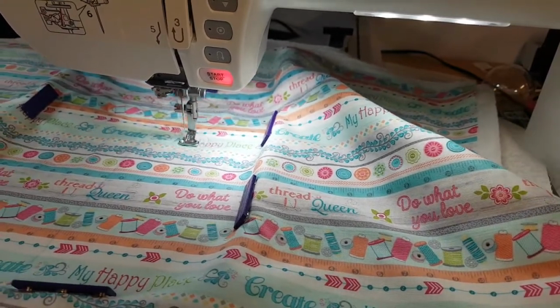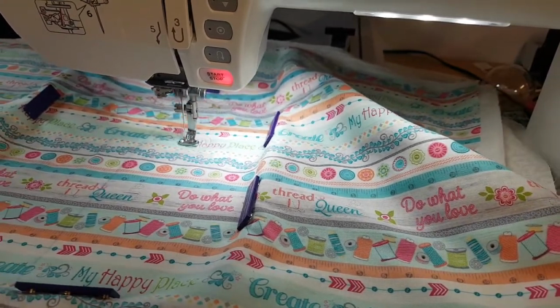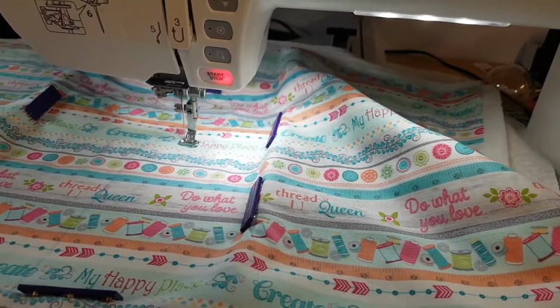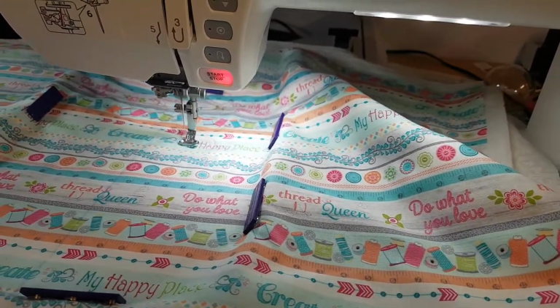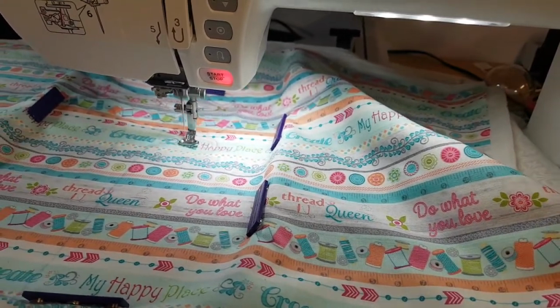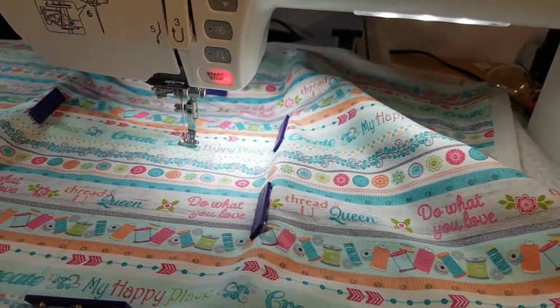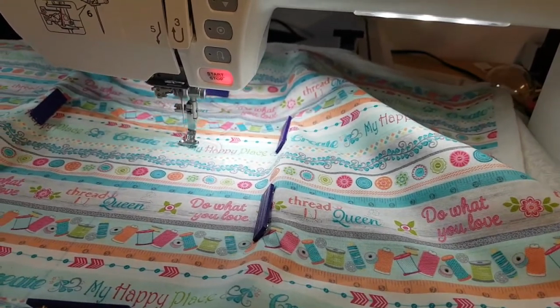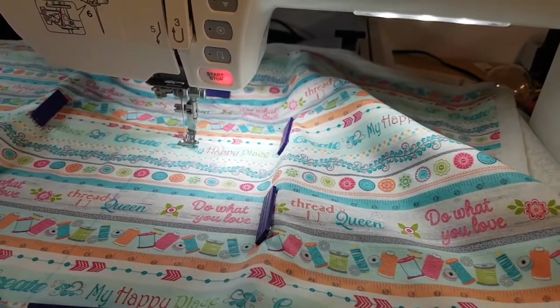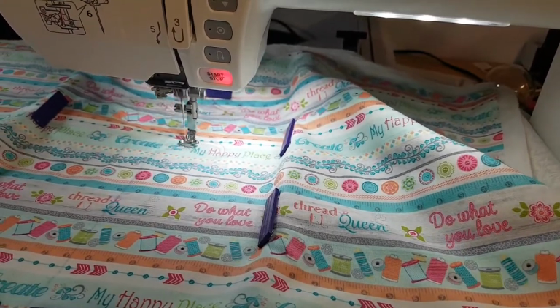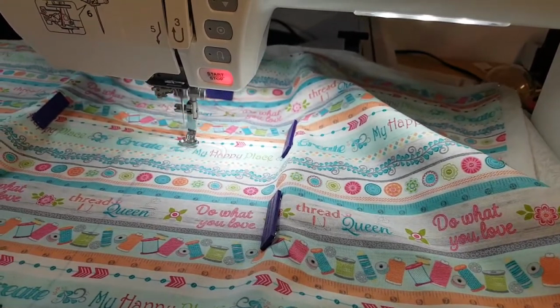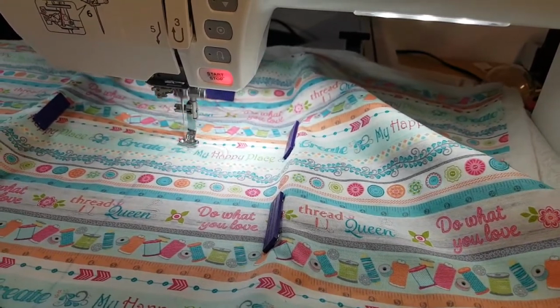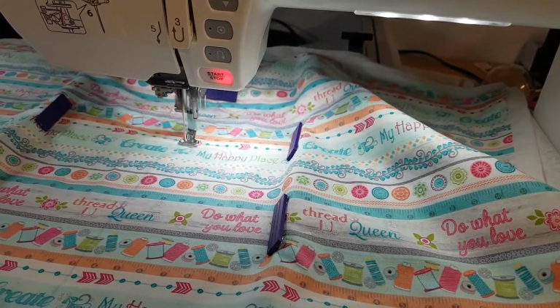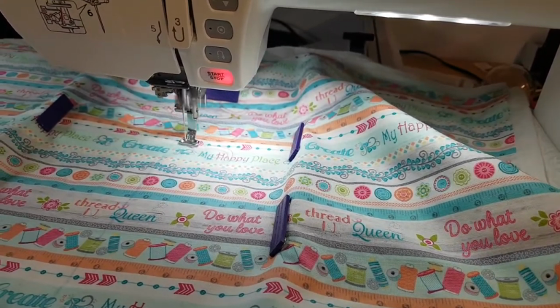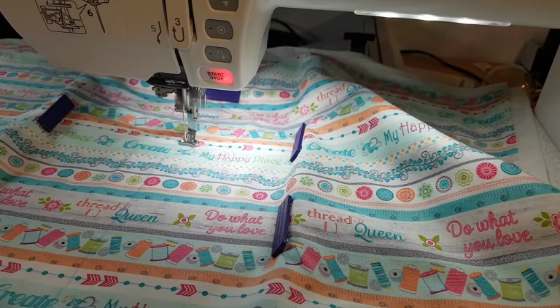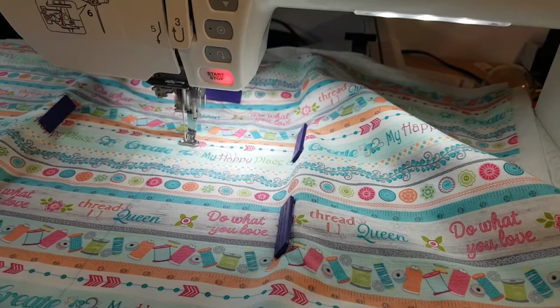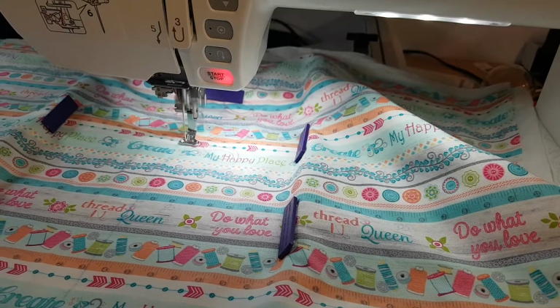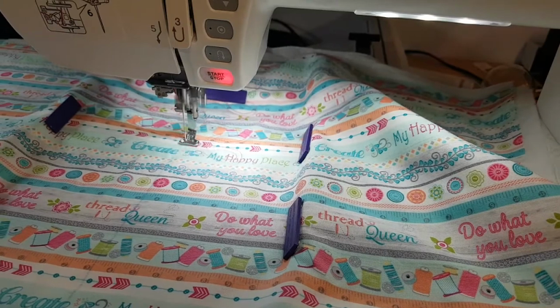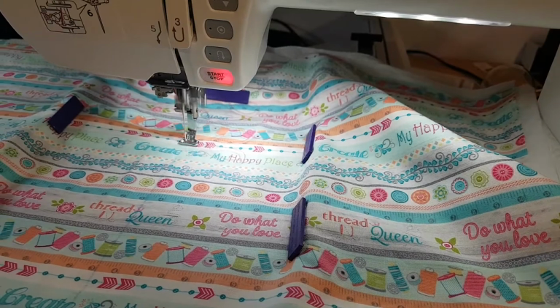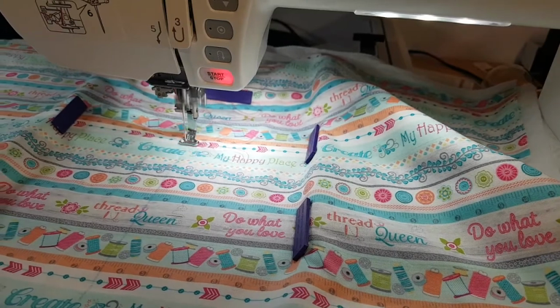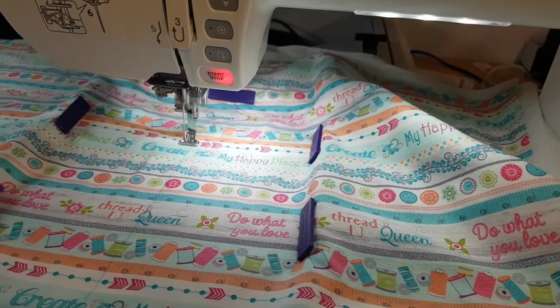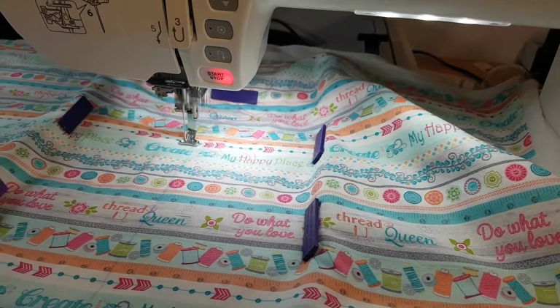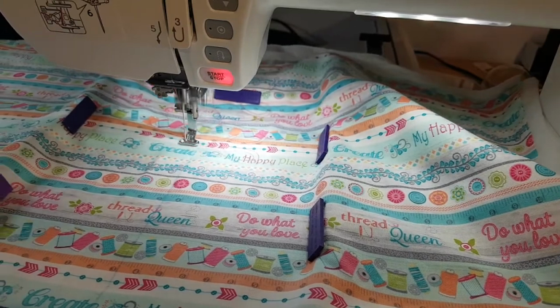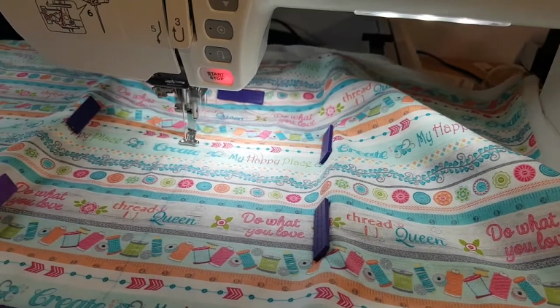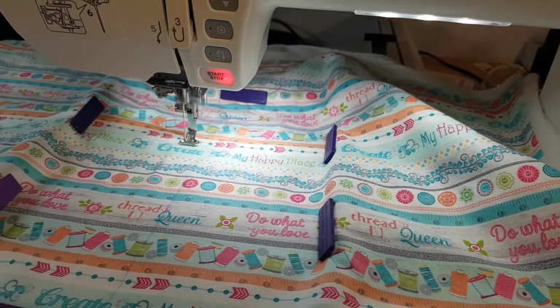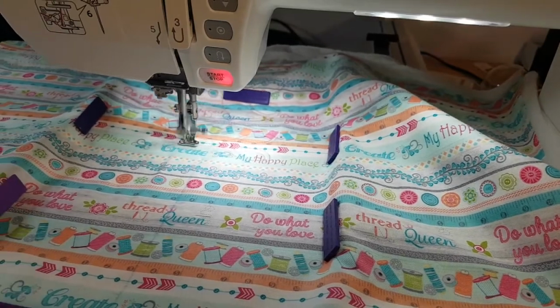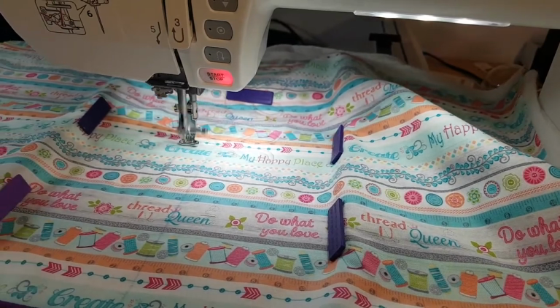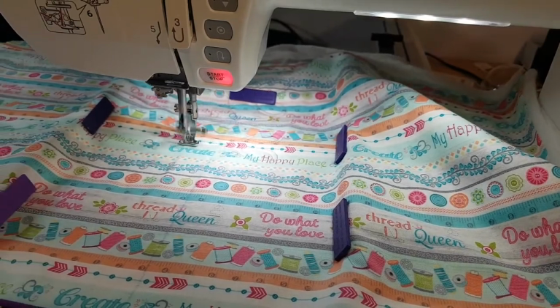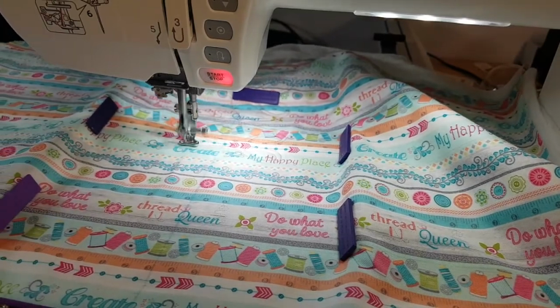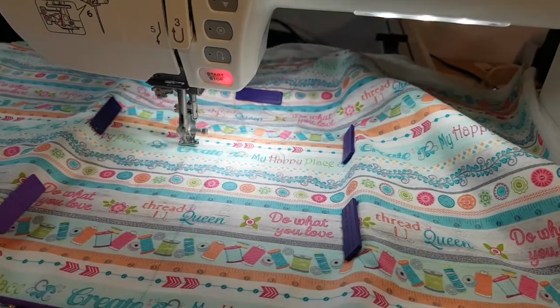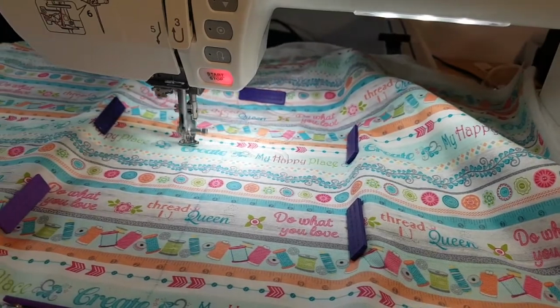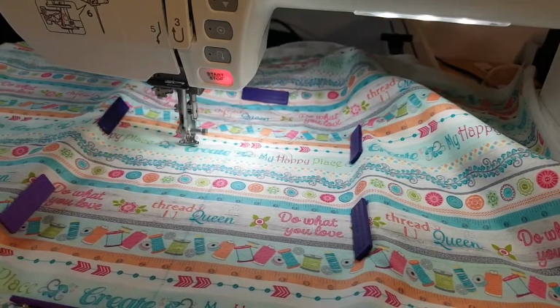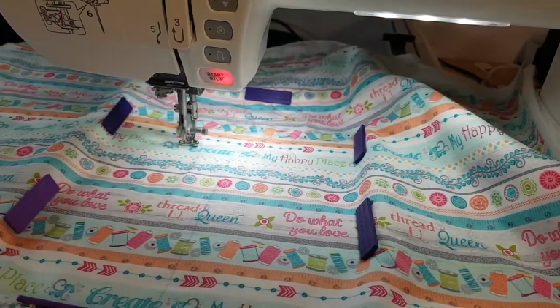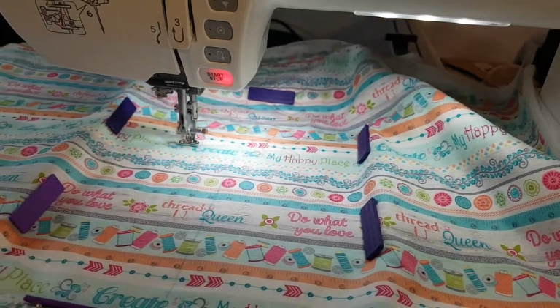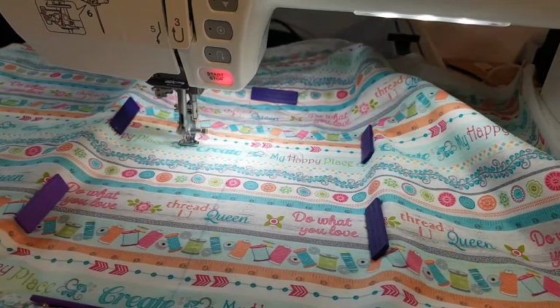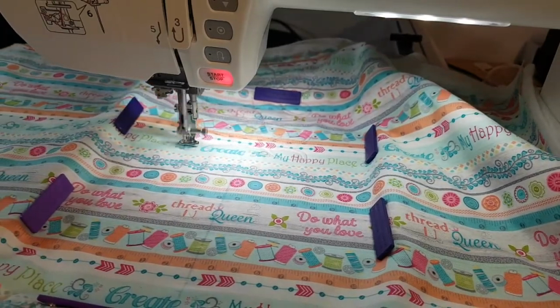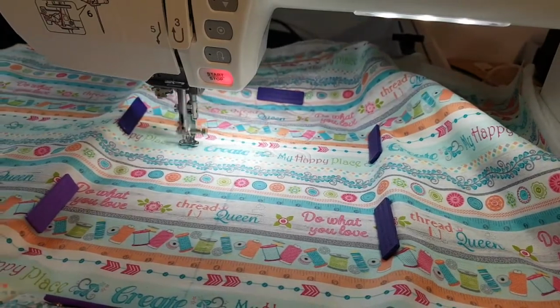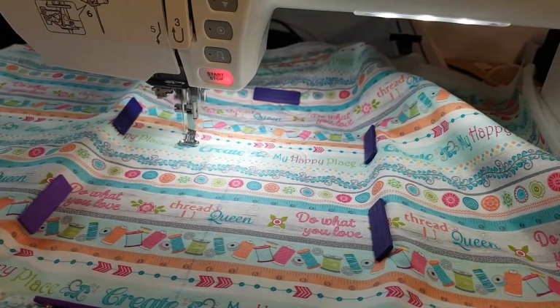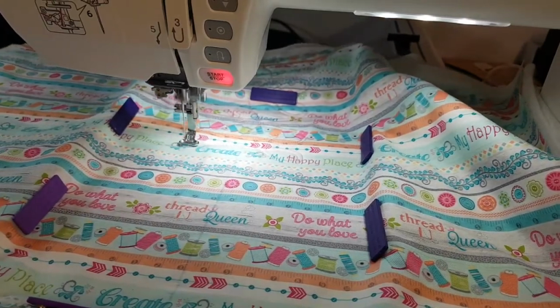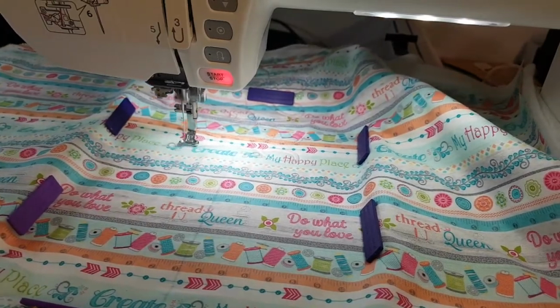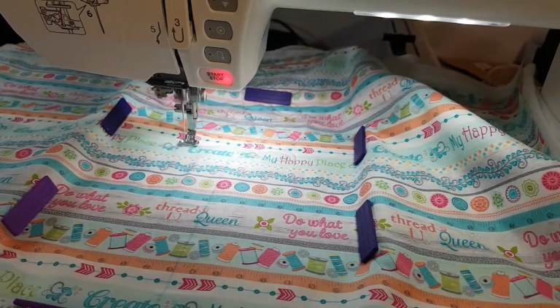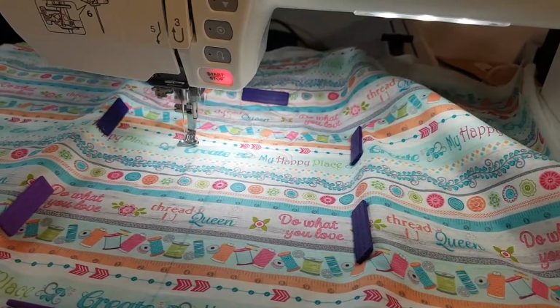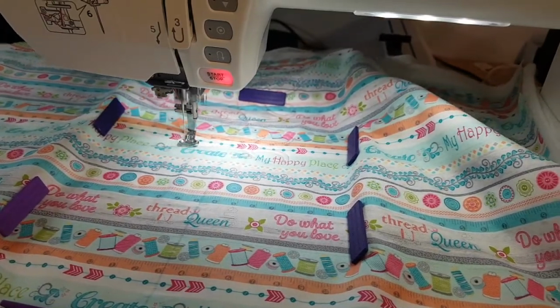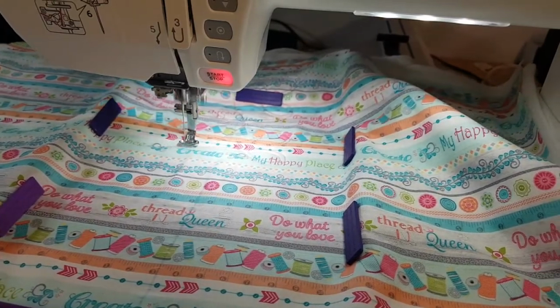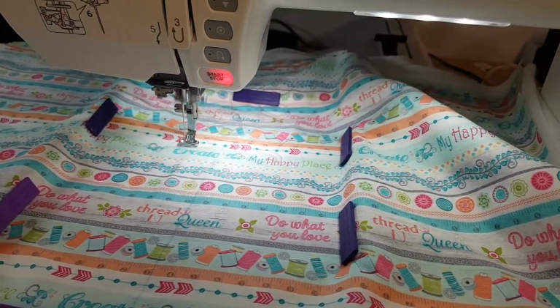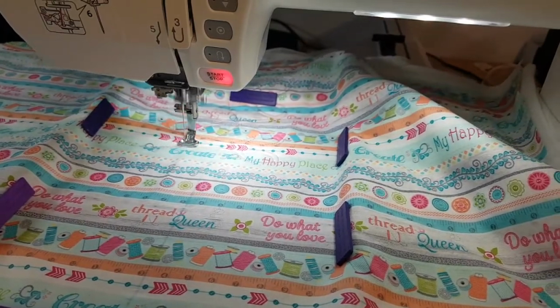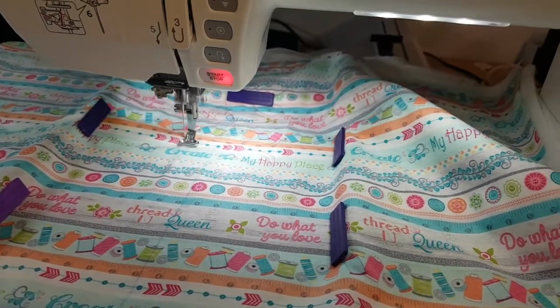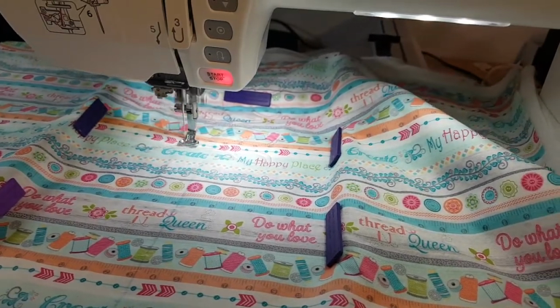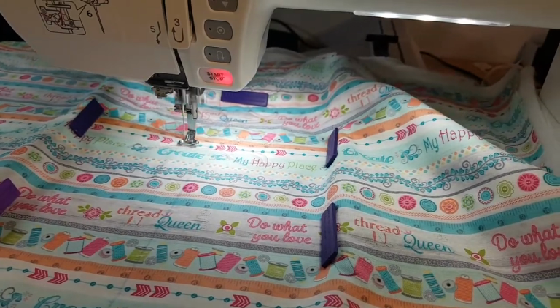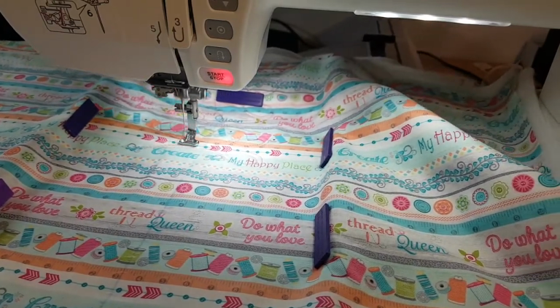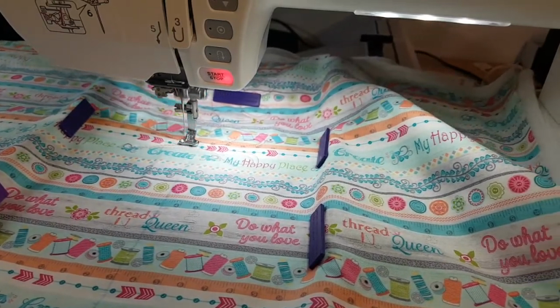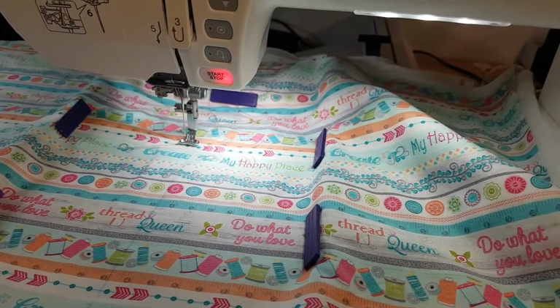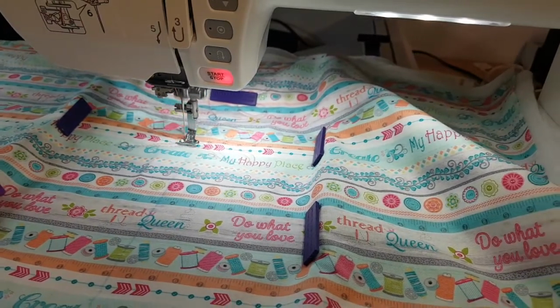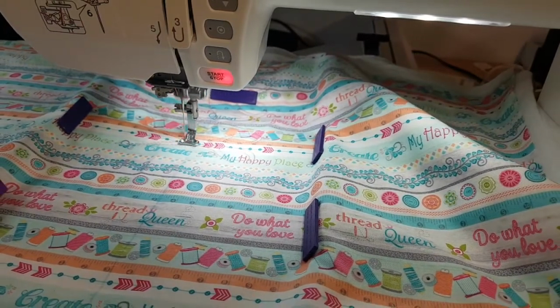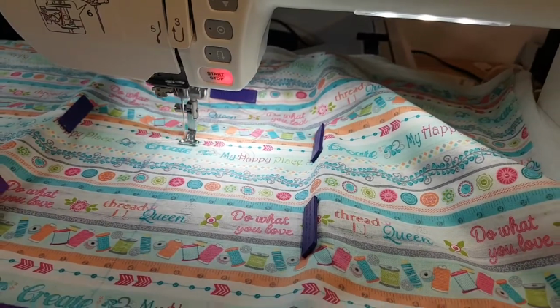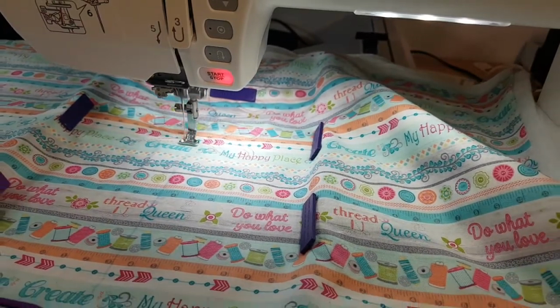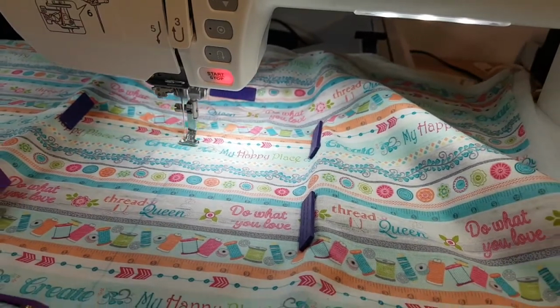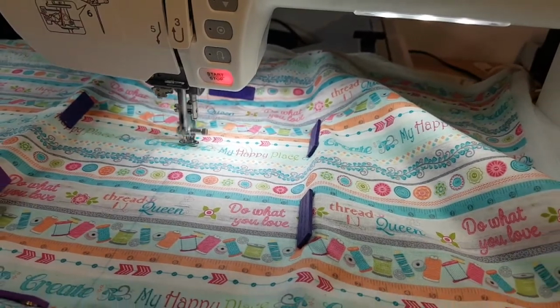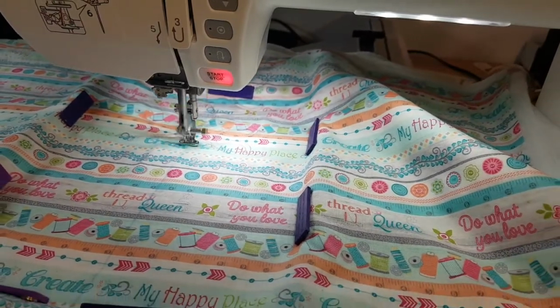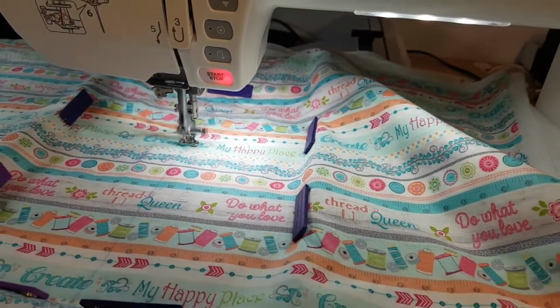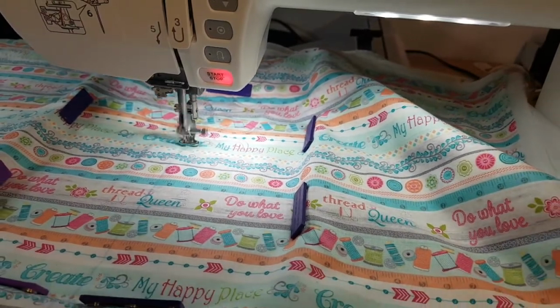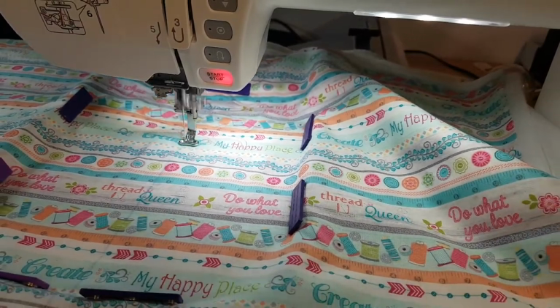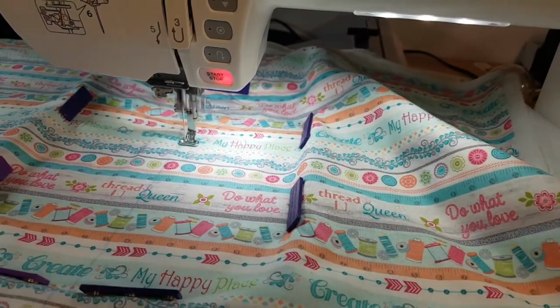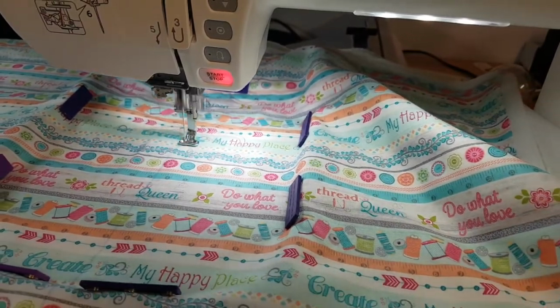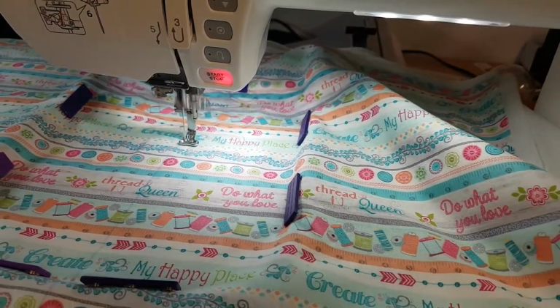I hope you have enjoyed this tutorial. Until next time, go forth and stitch!